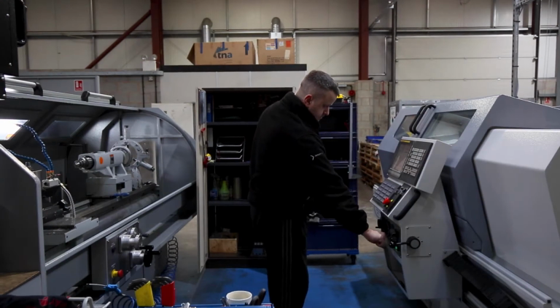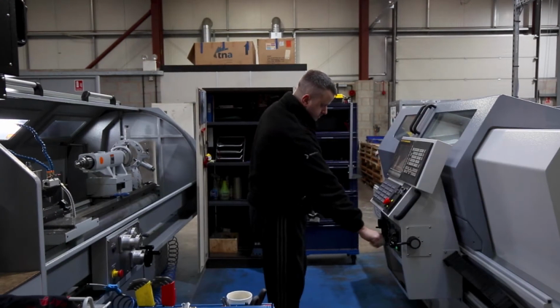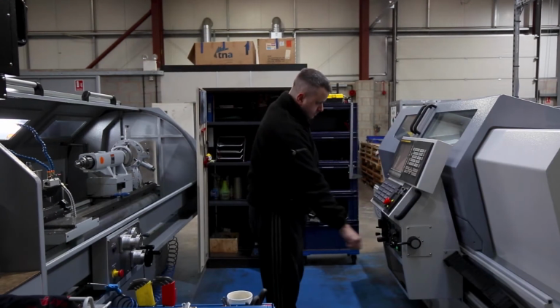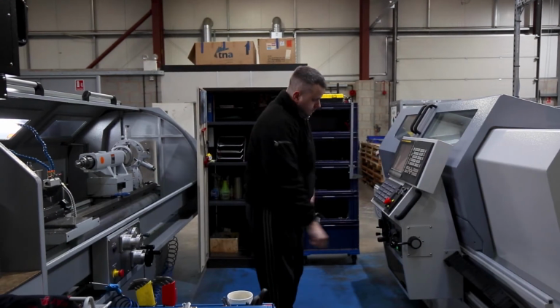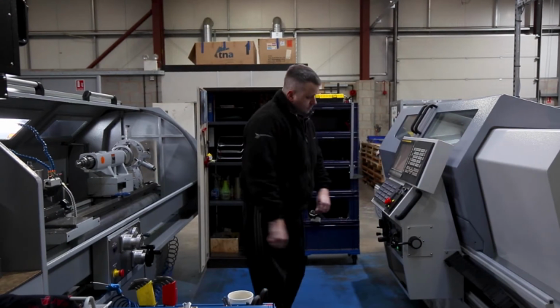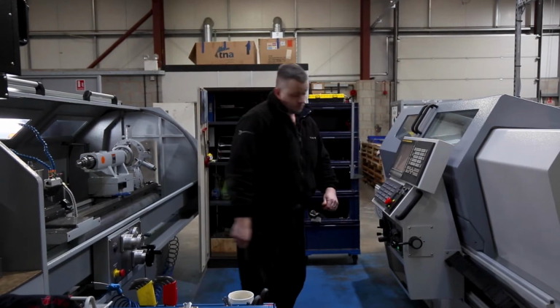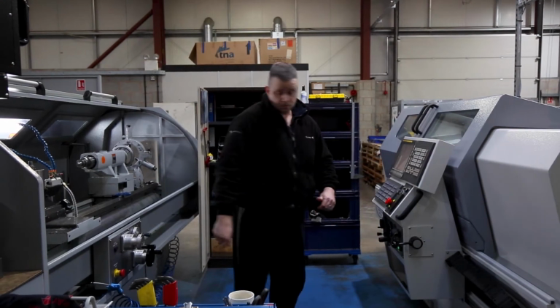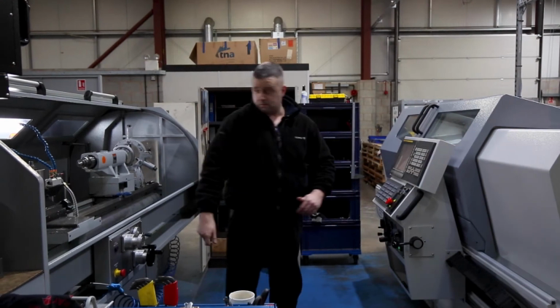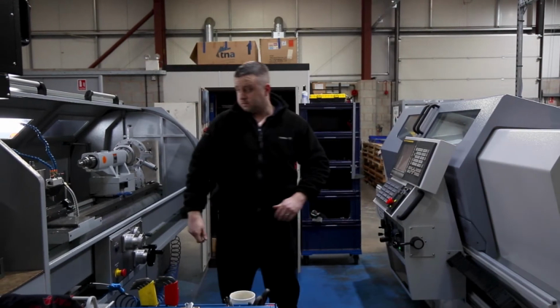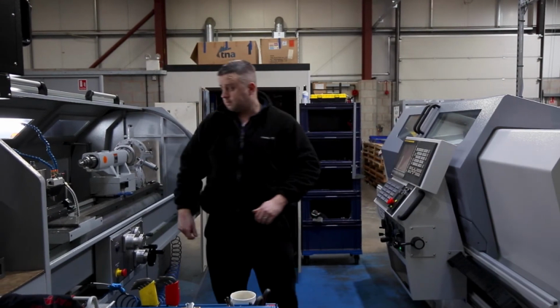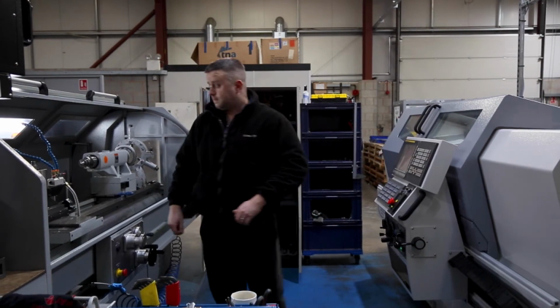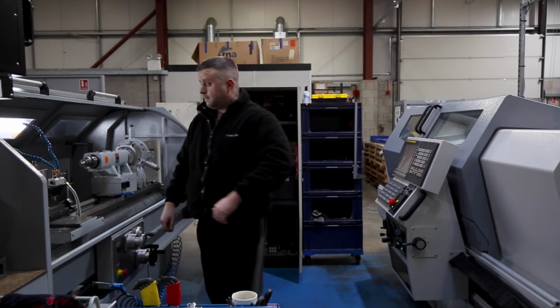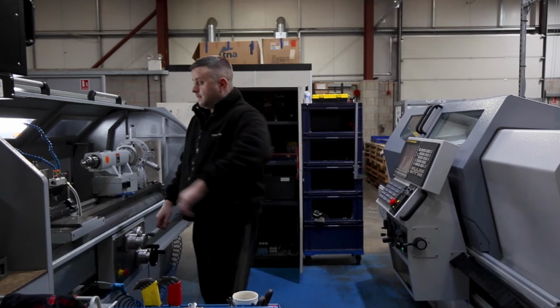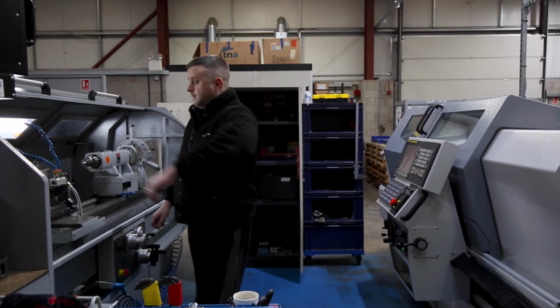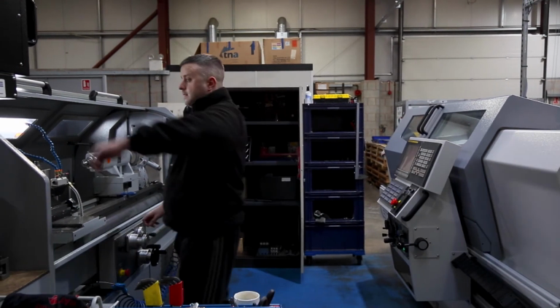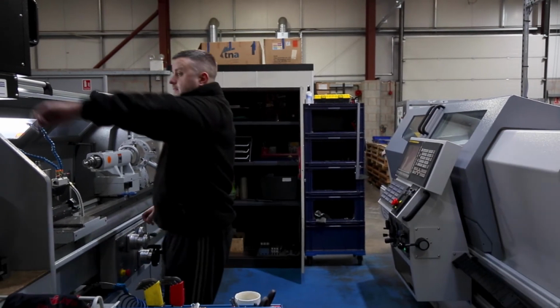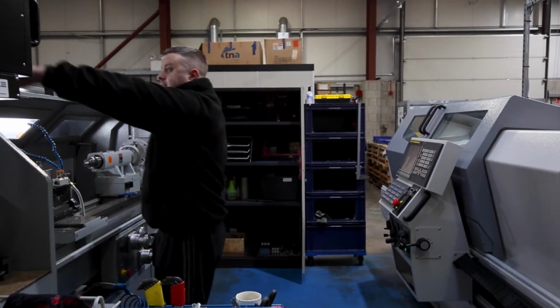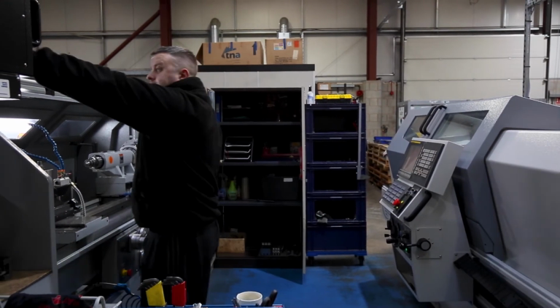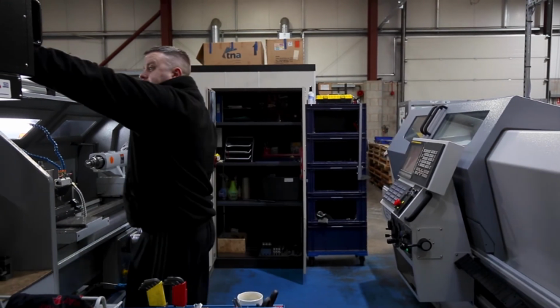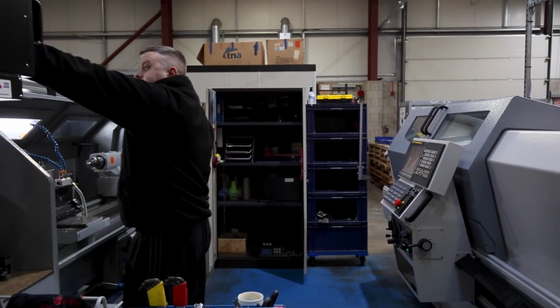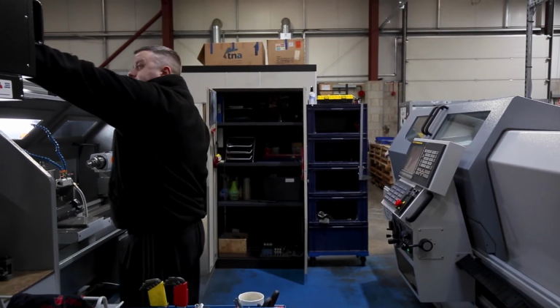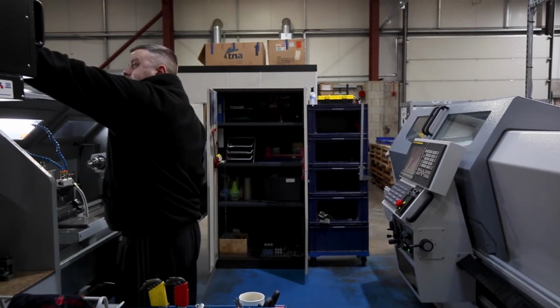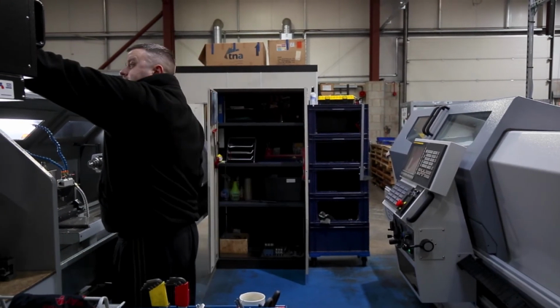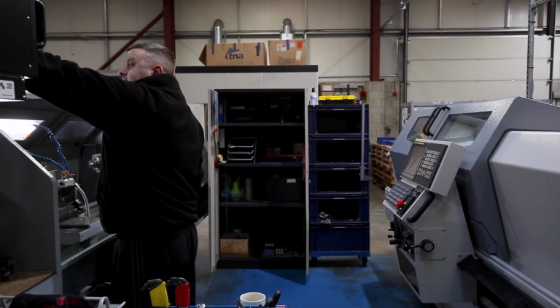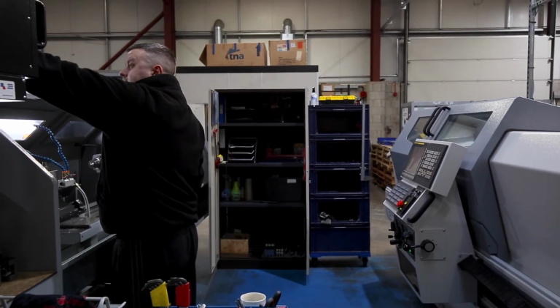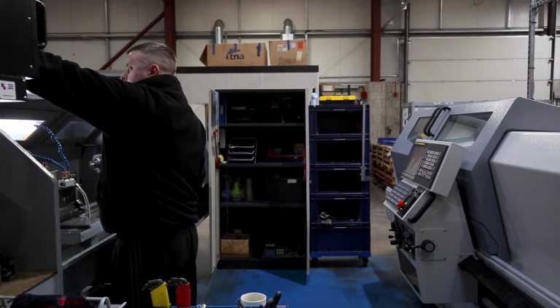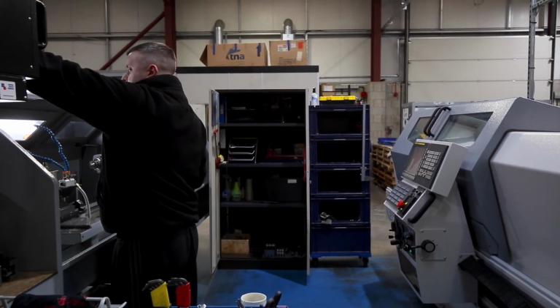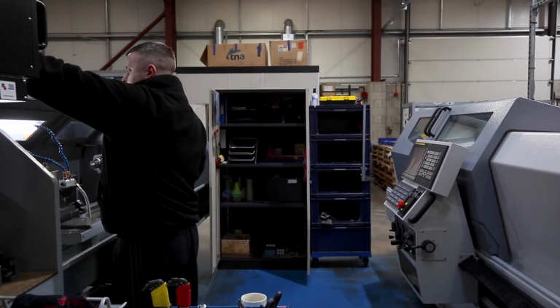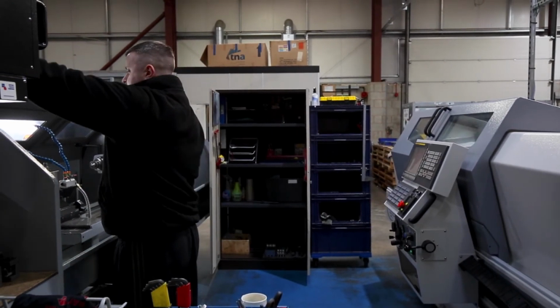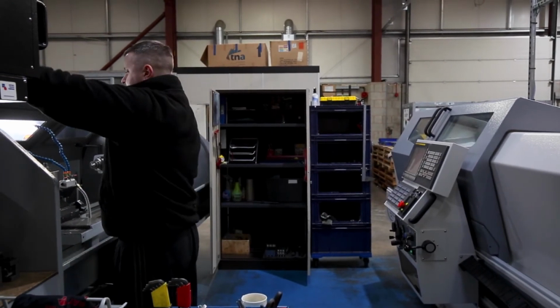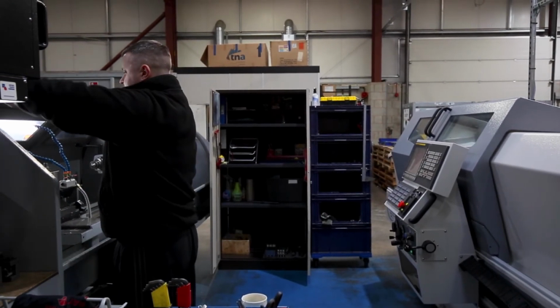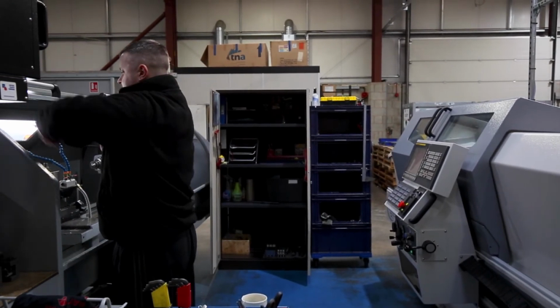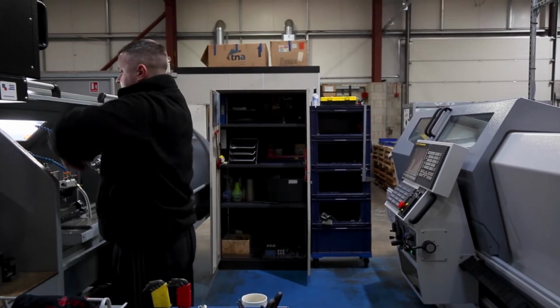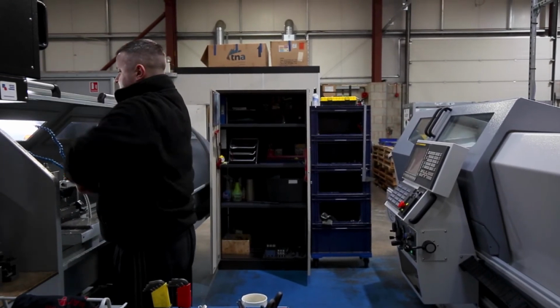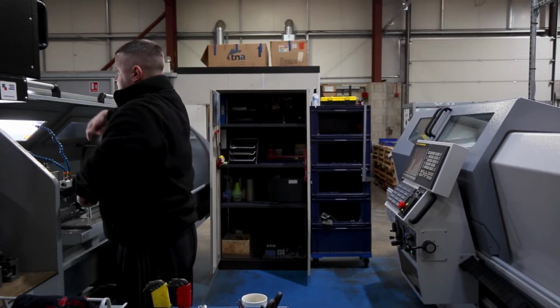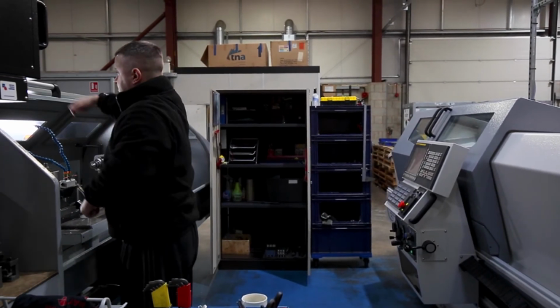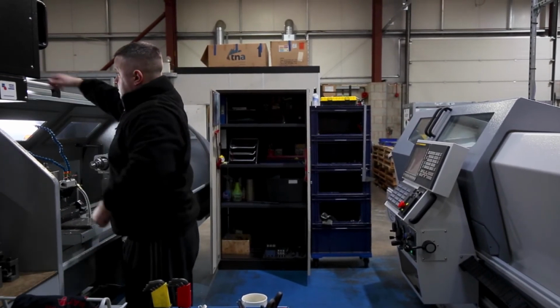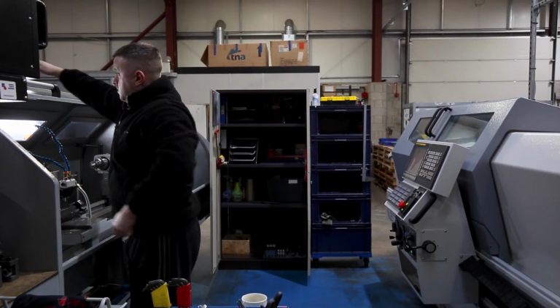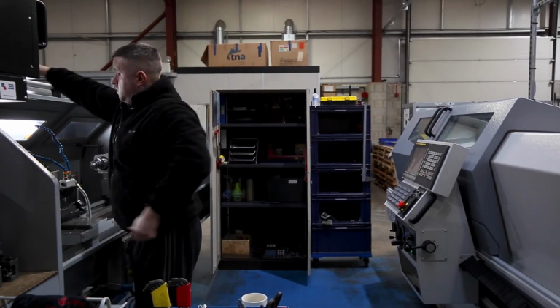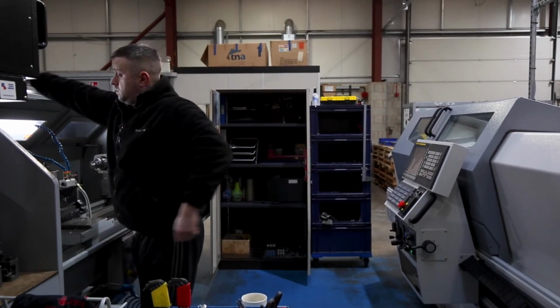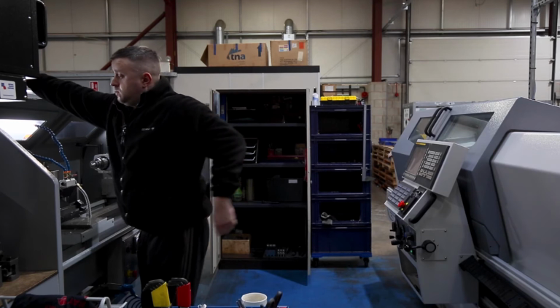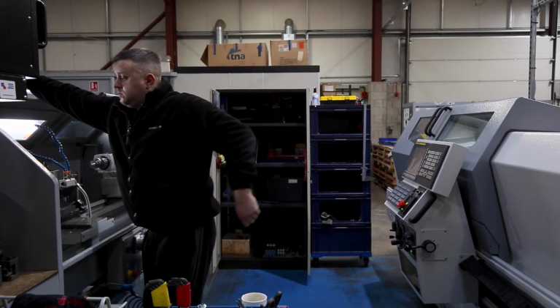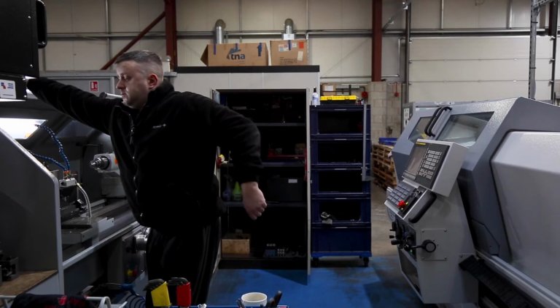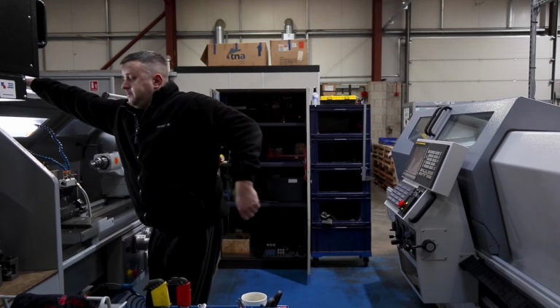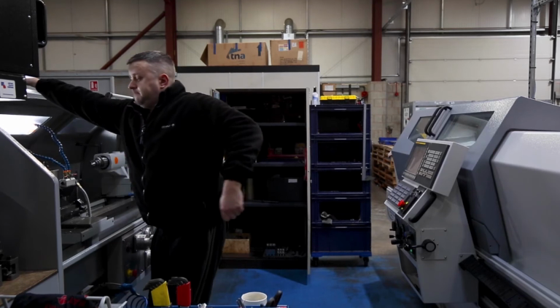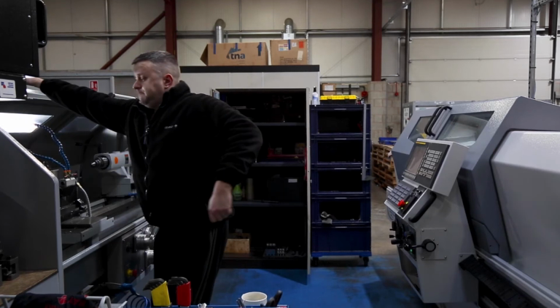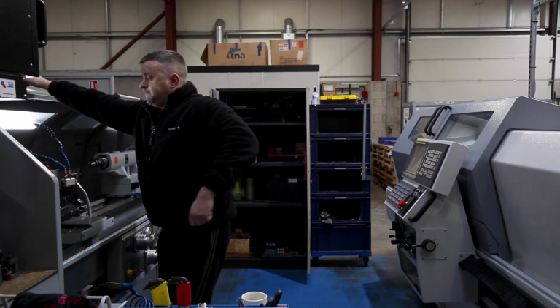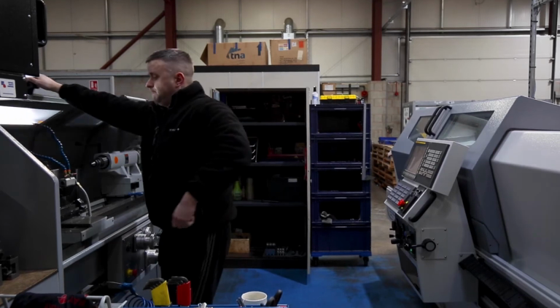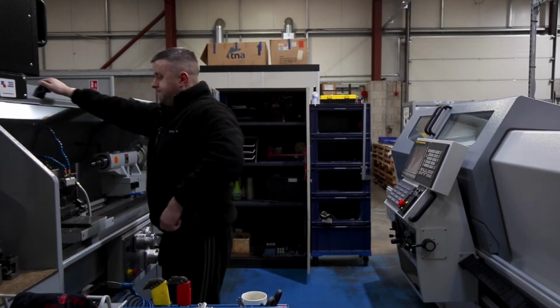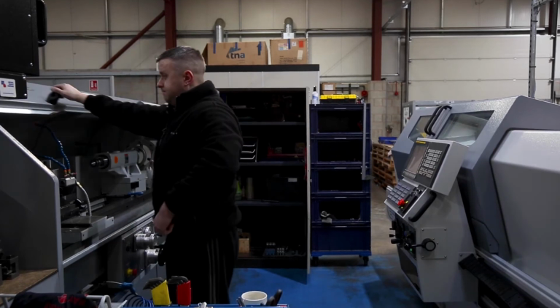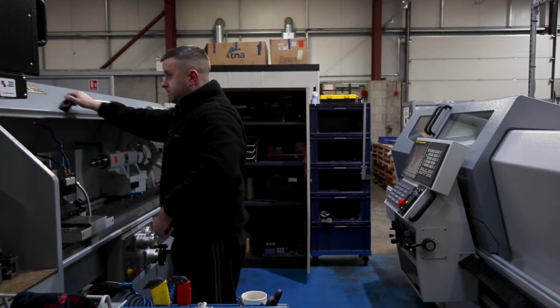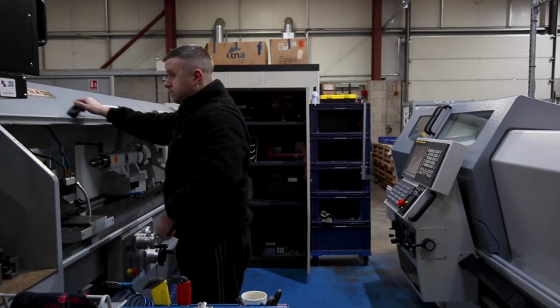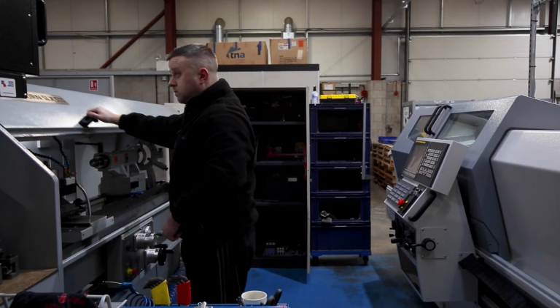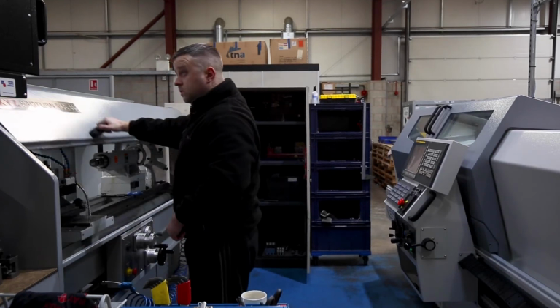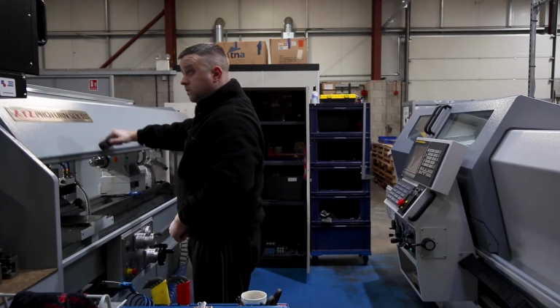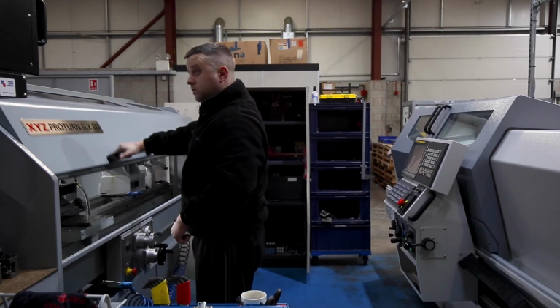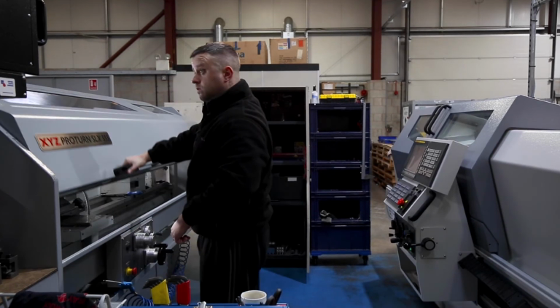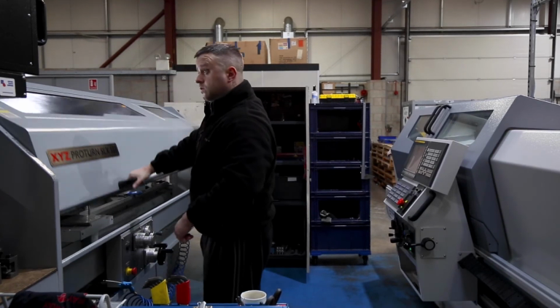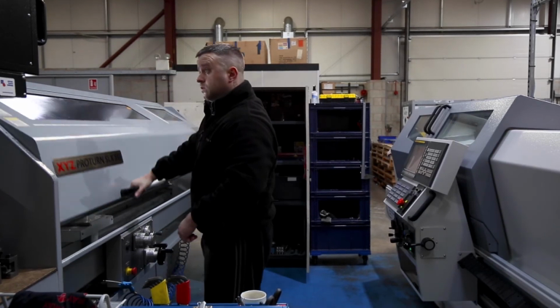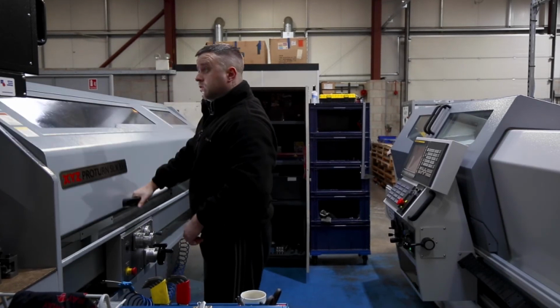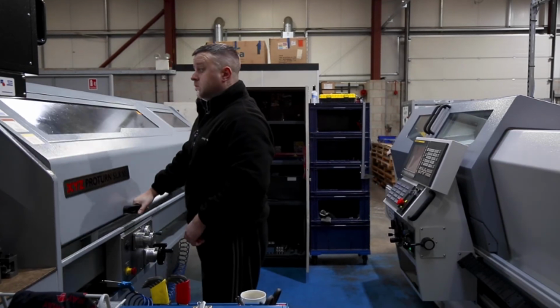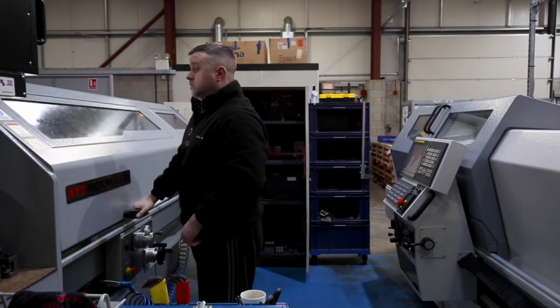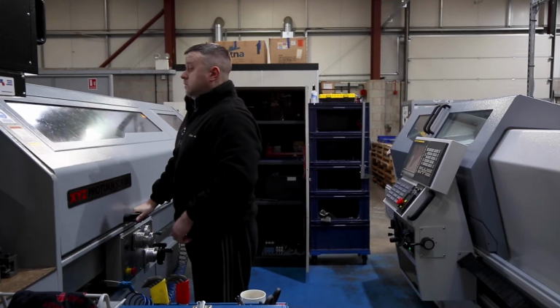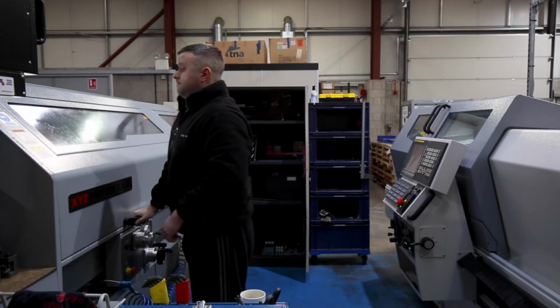Here you can see we have two CNC lathes. One is used for tubes, and the other CNC stroke milling machine is capable of making any parts.